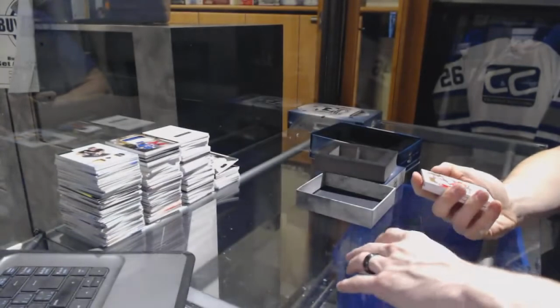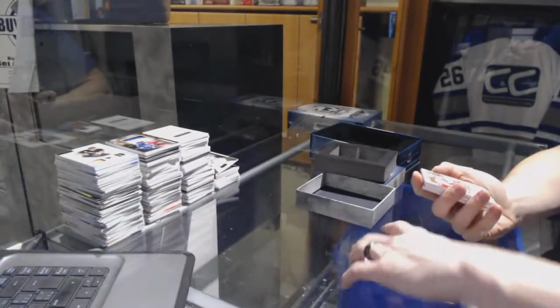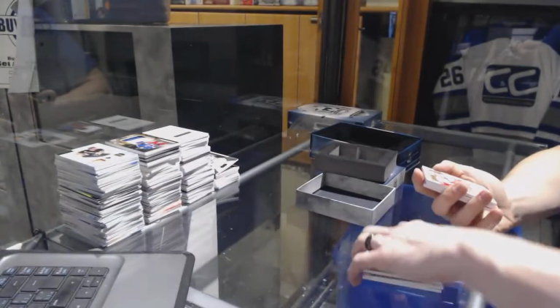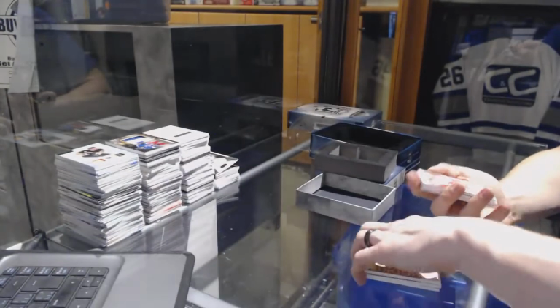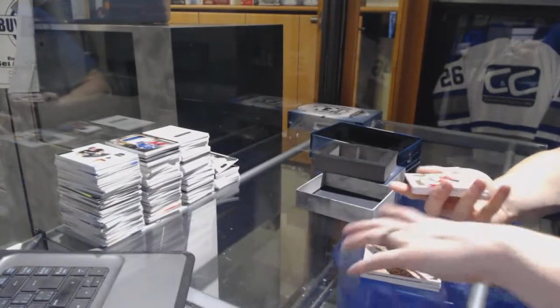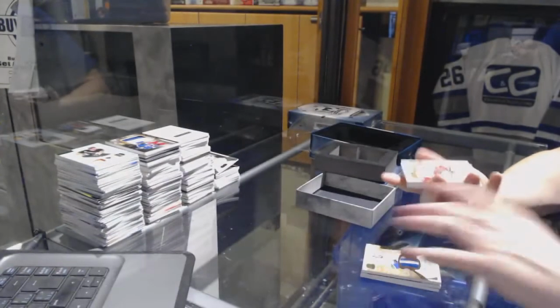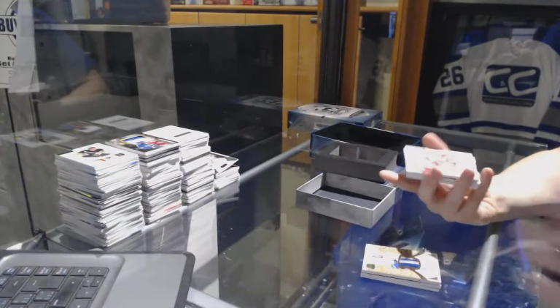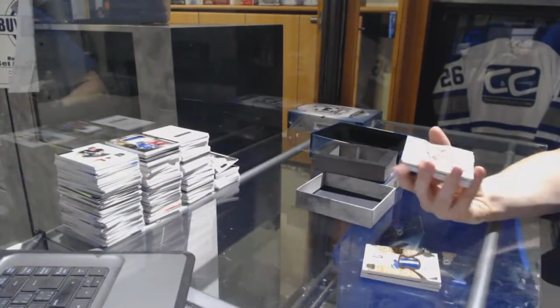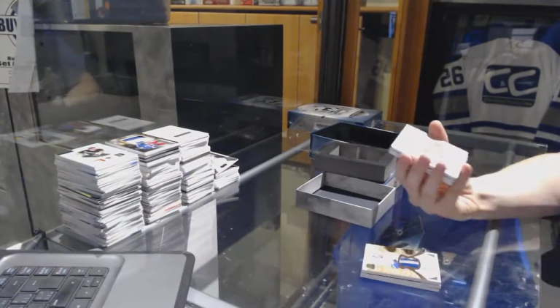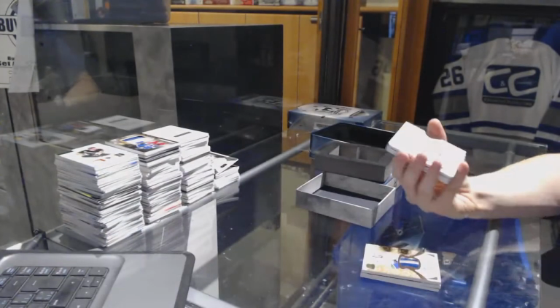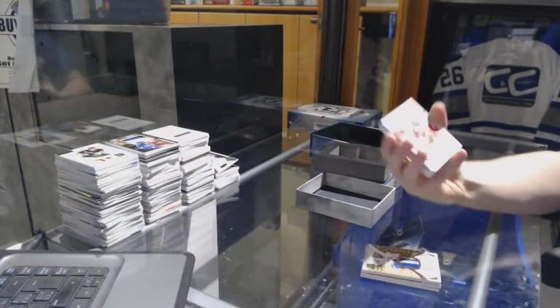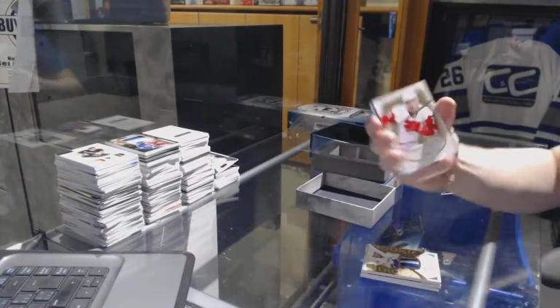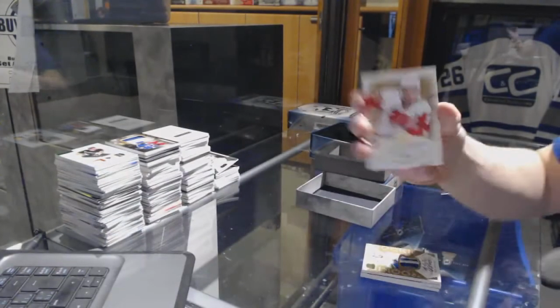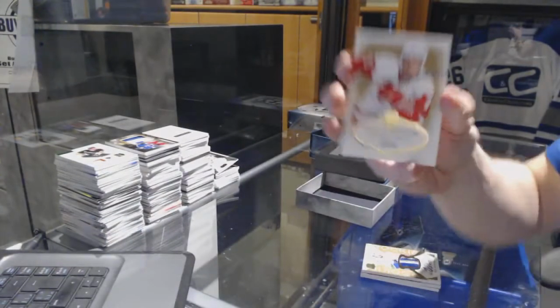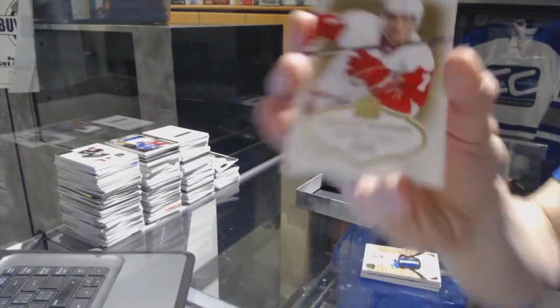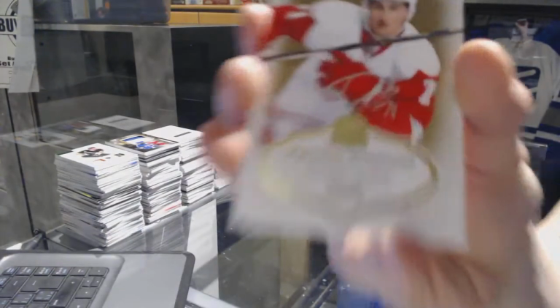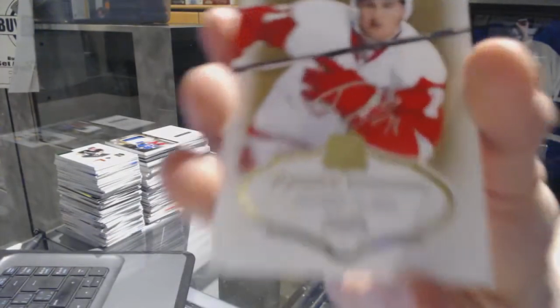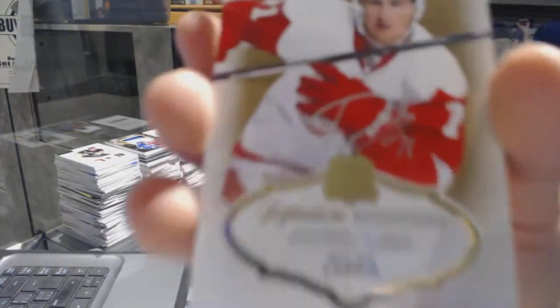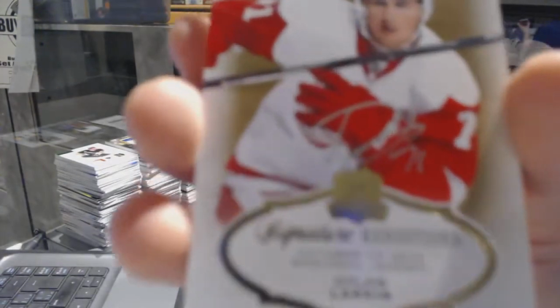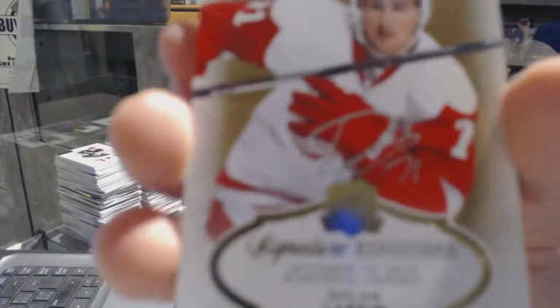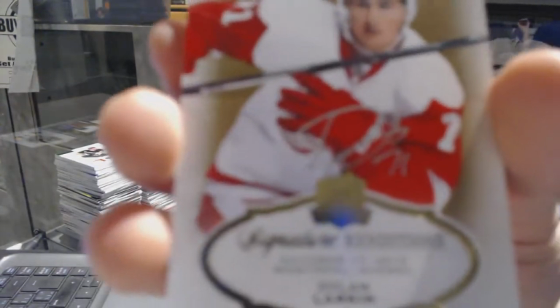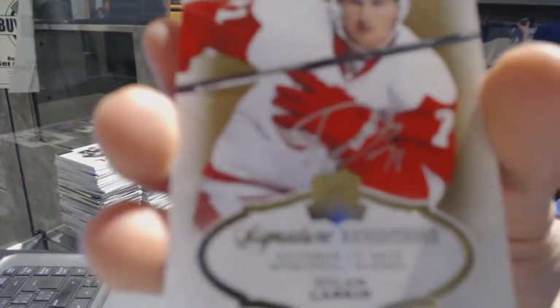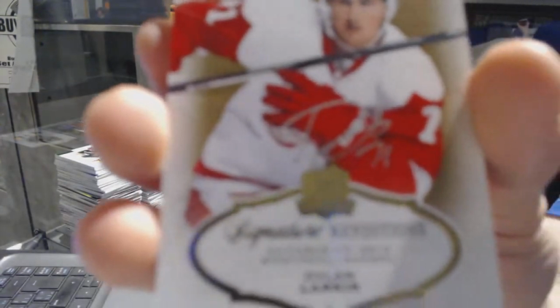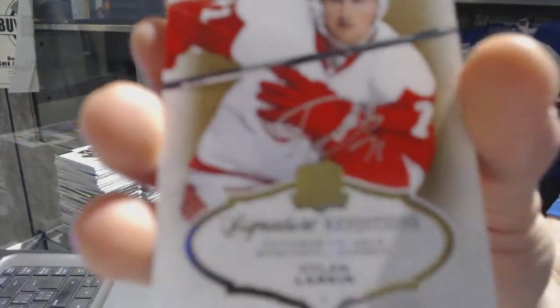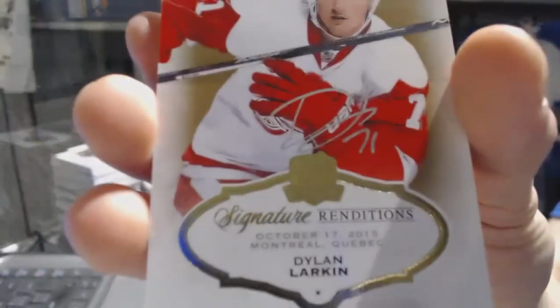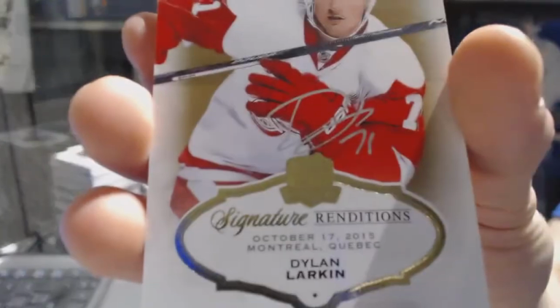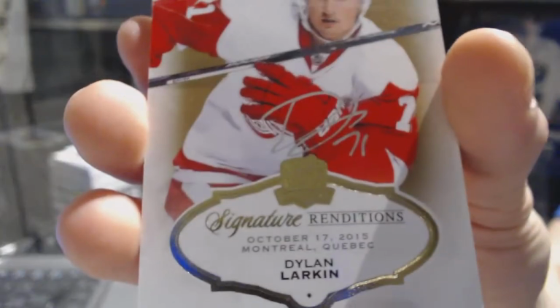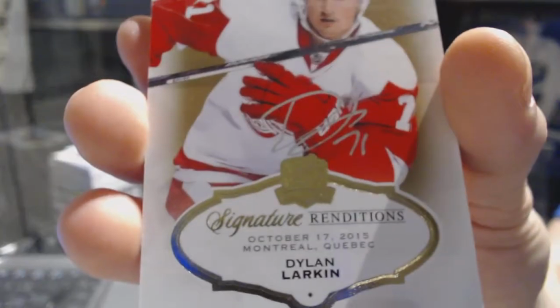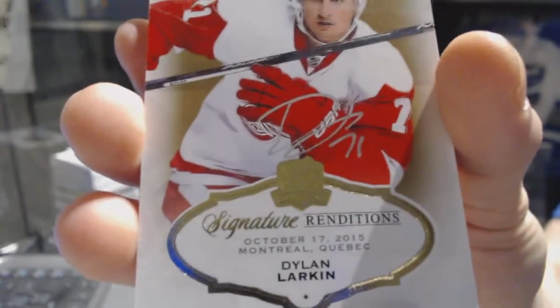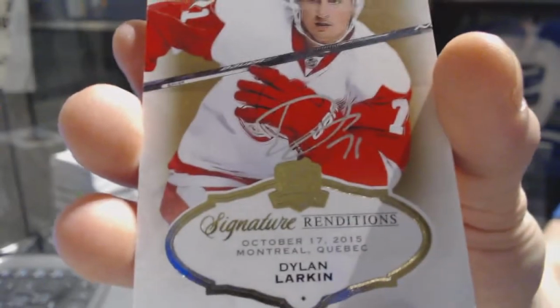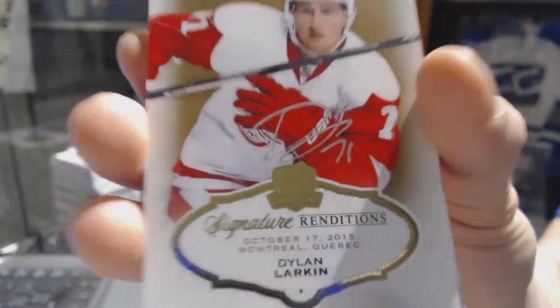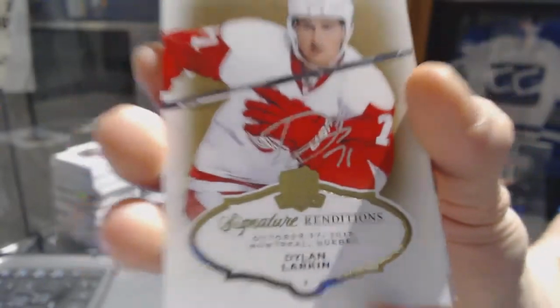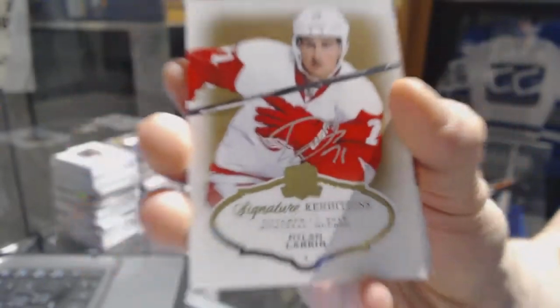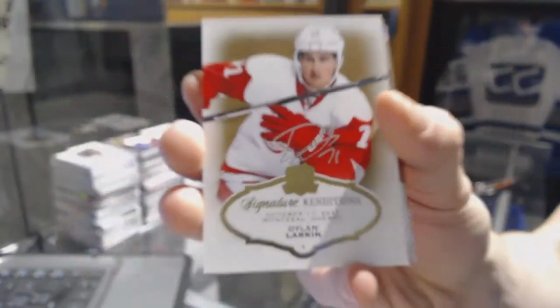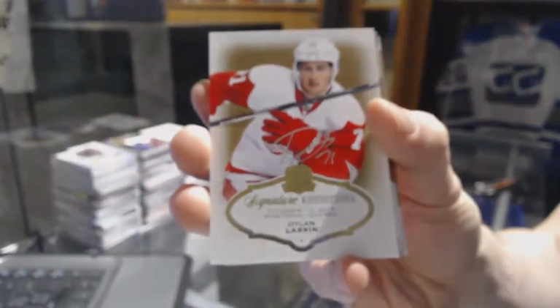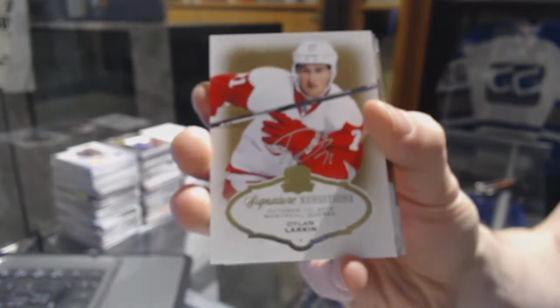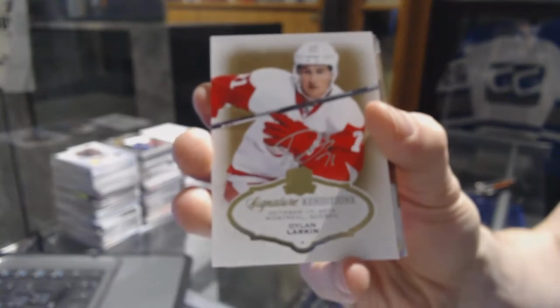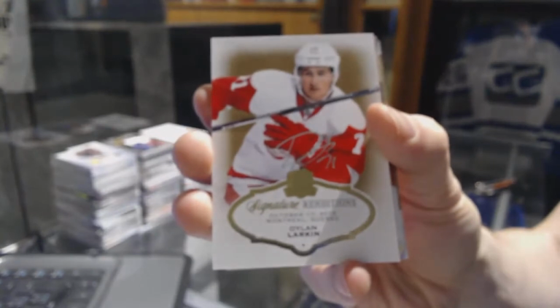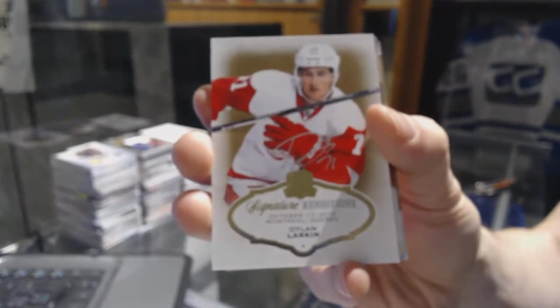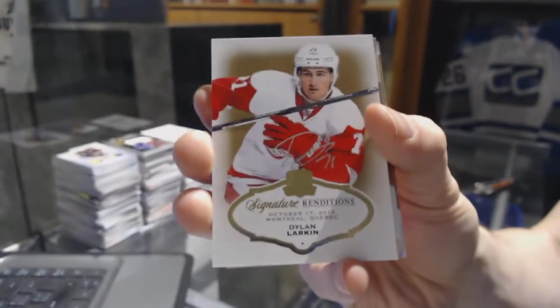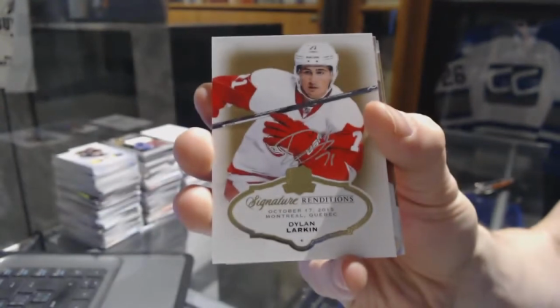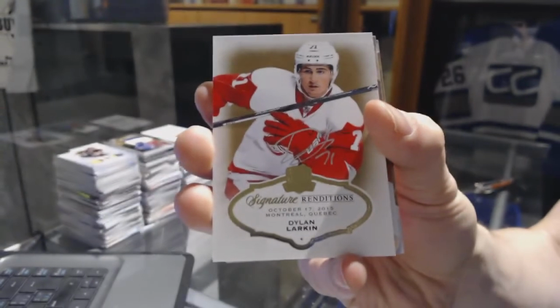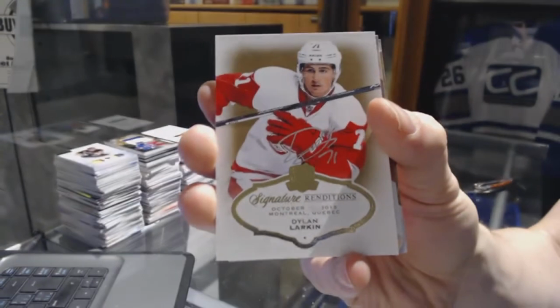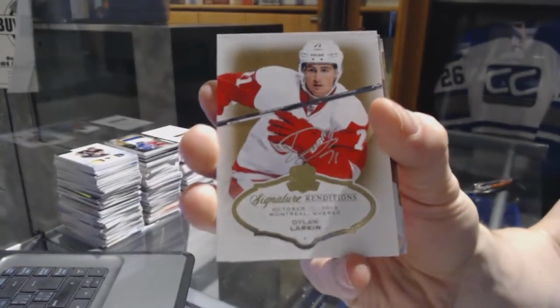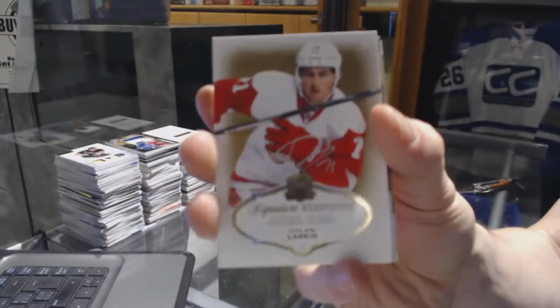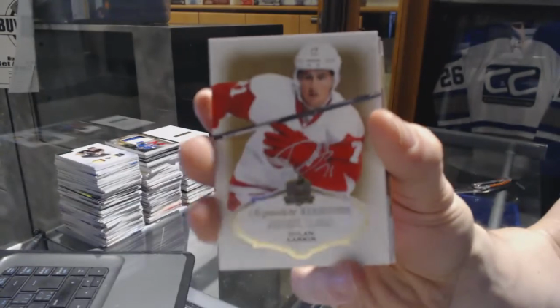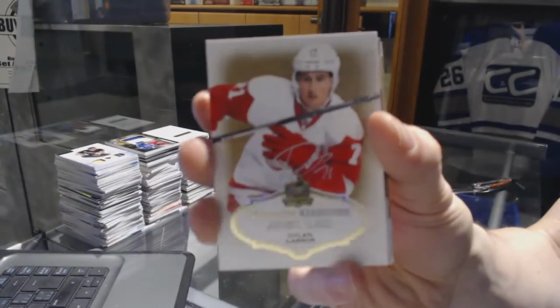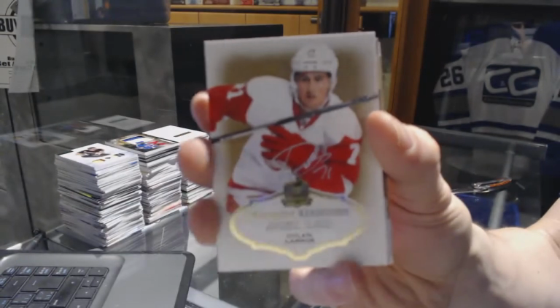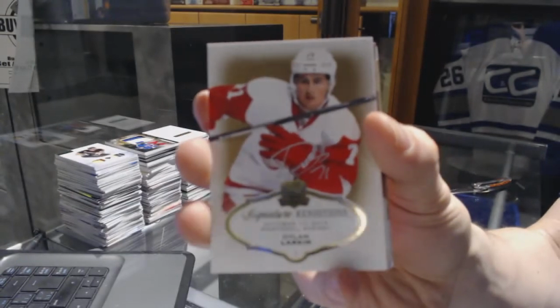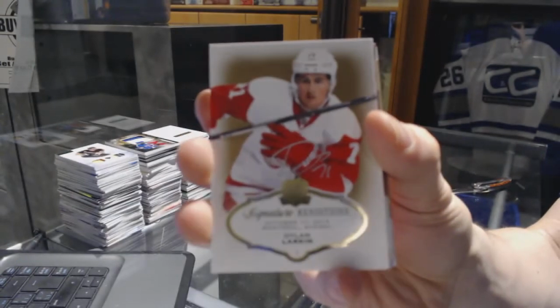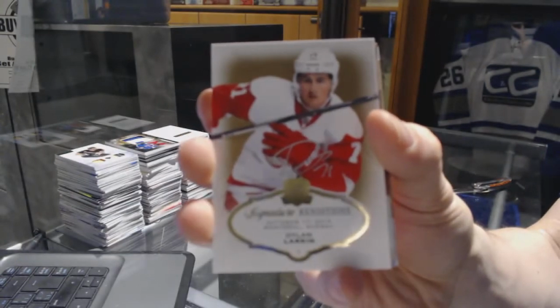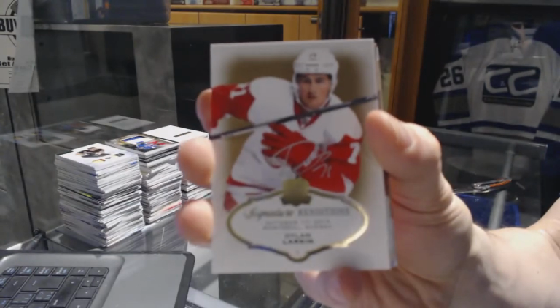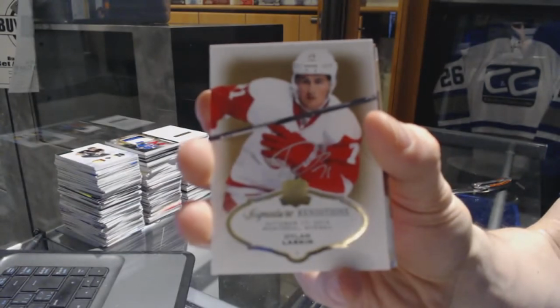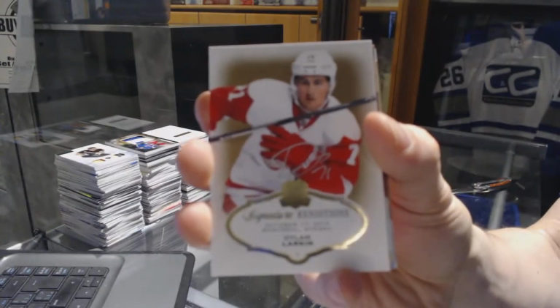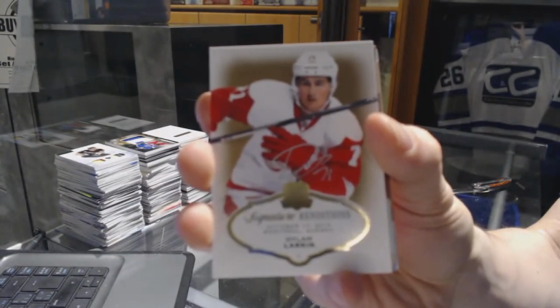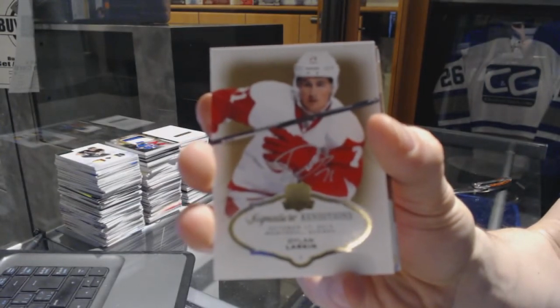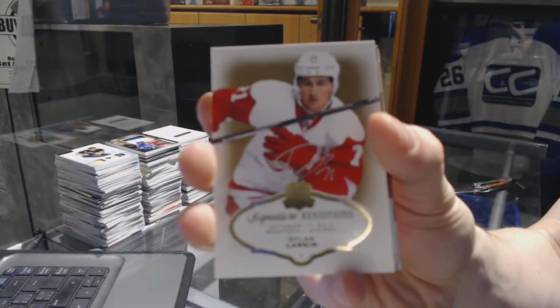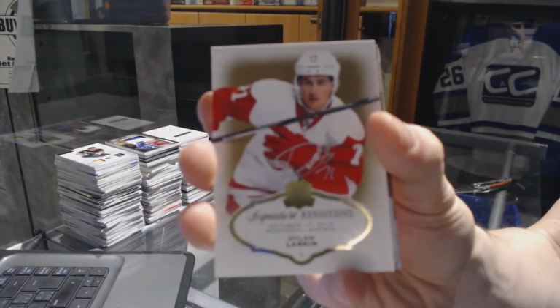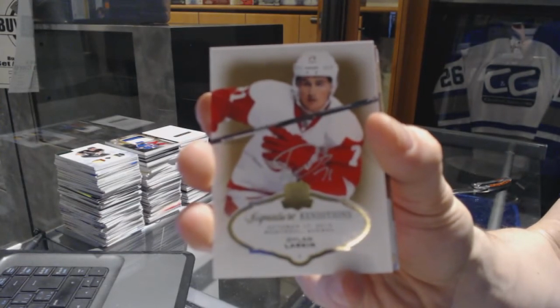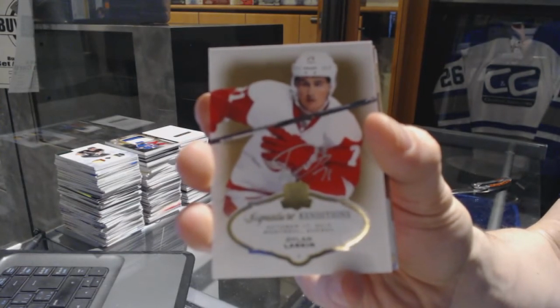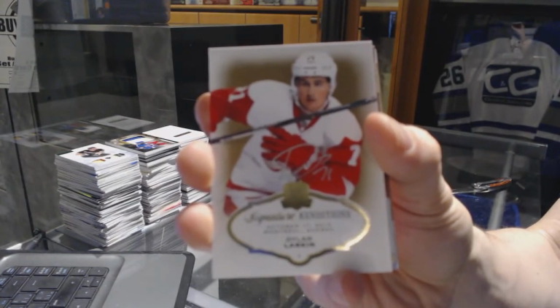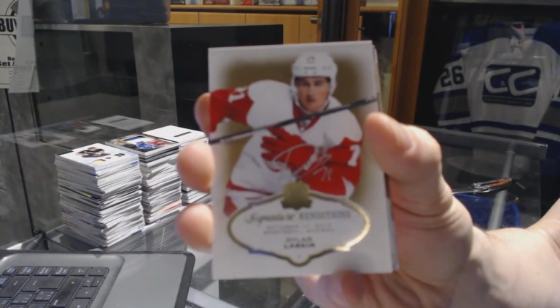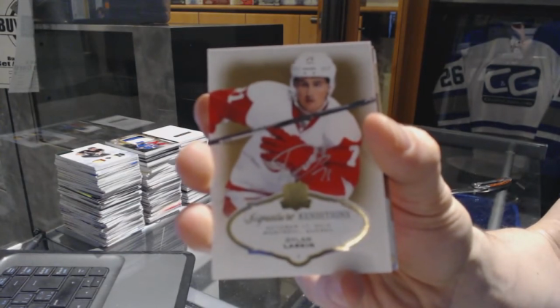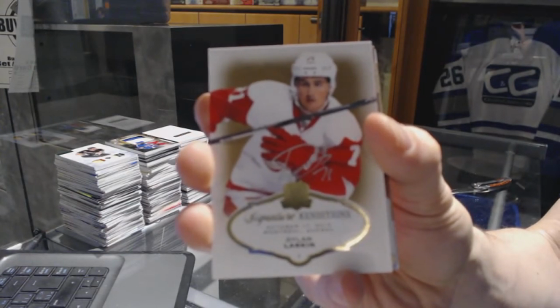We've got a signature rendition for the Detroit Red Wings, Dylan Larkin.